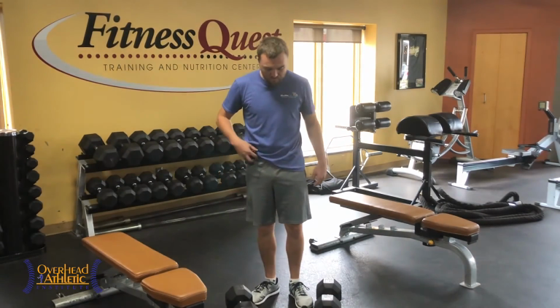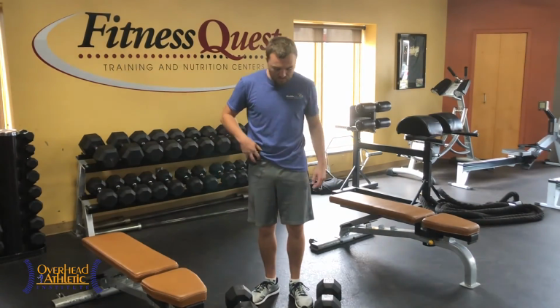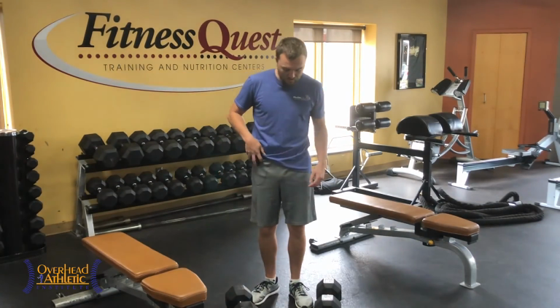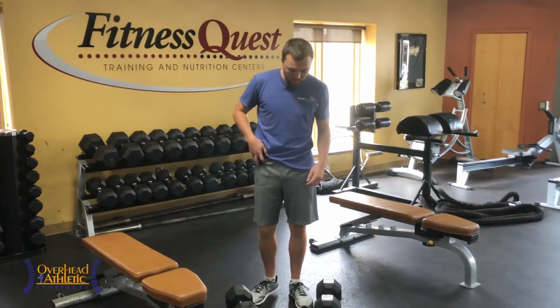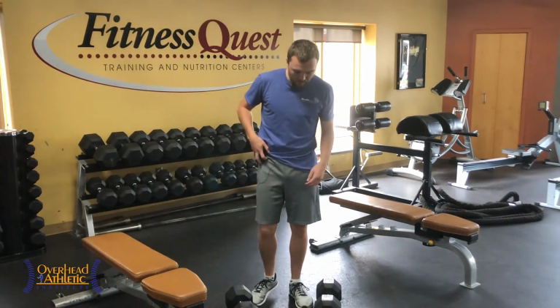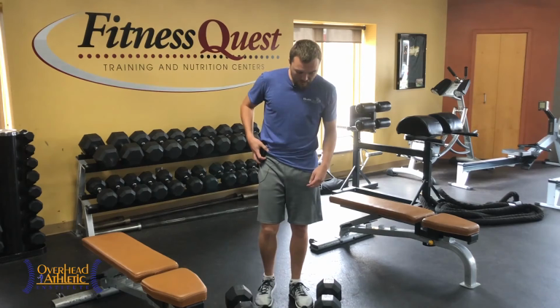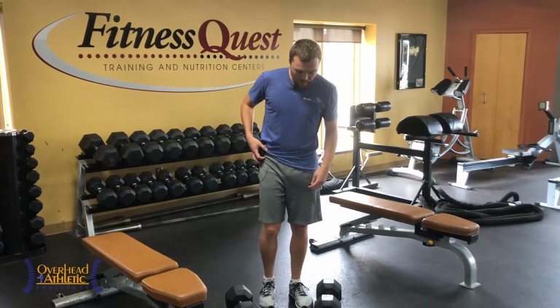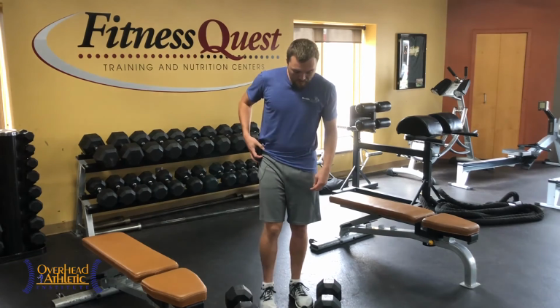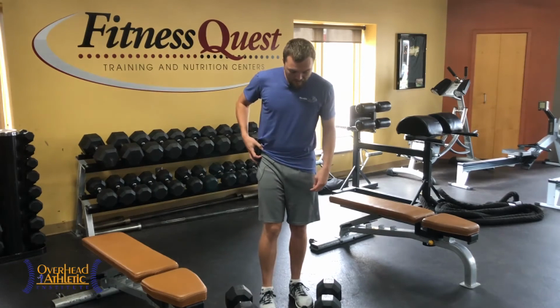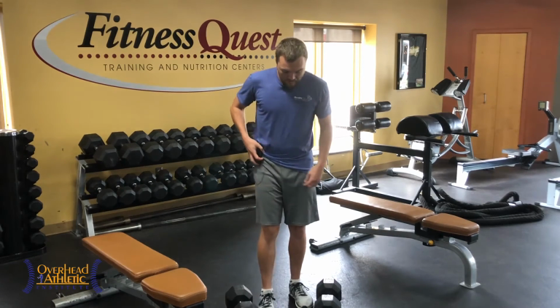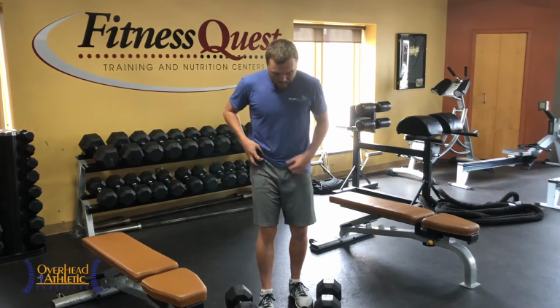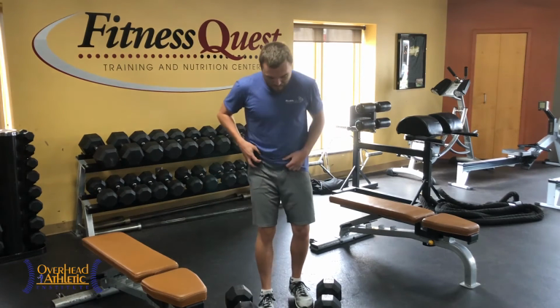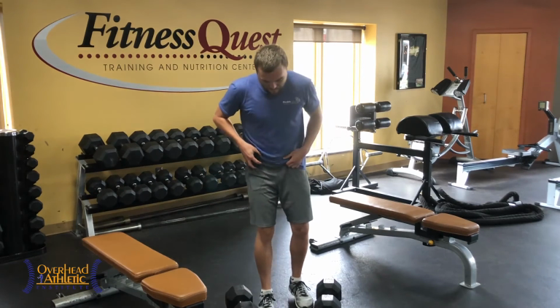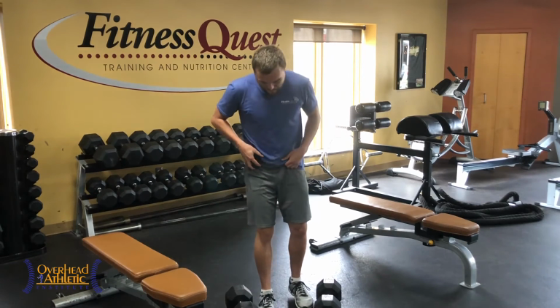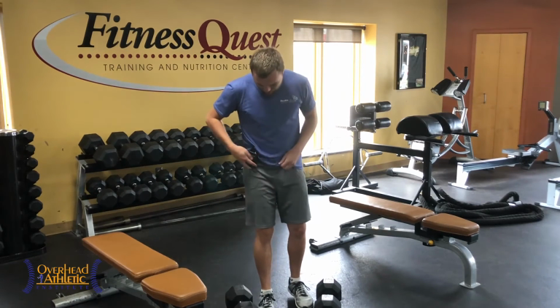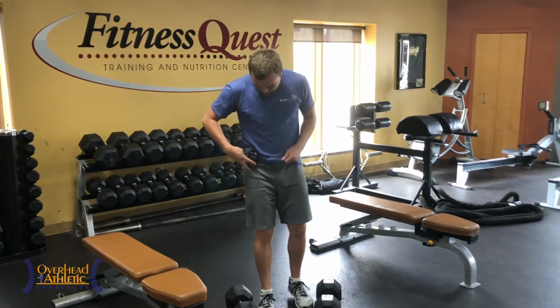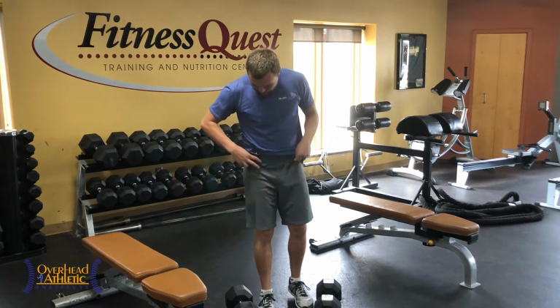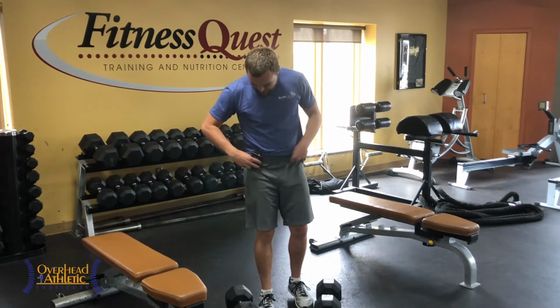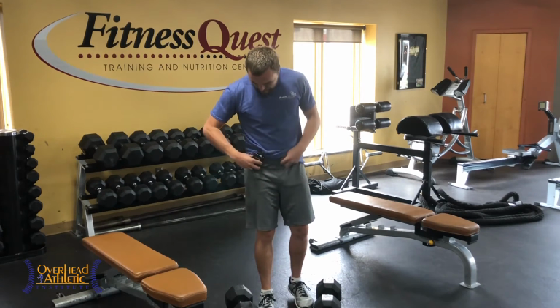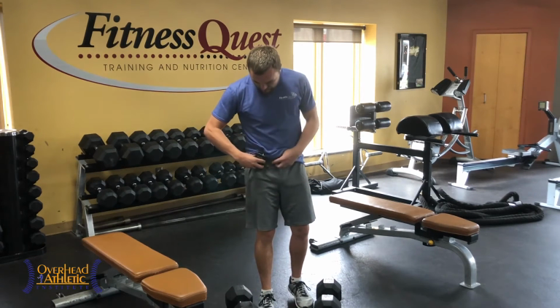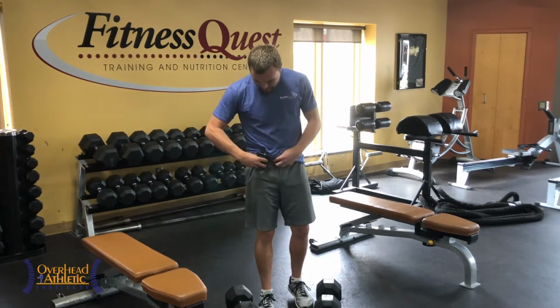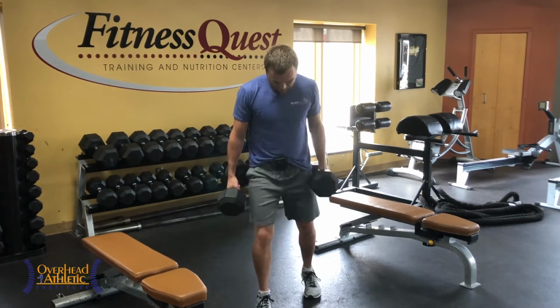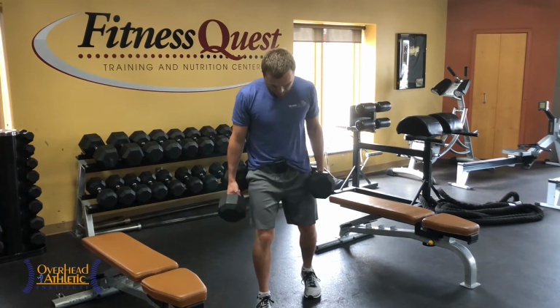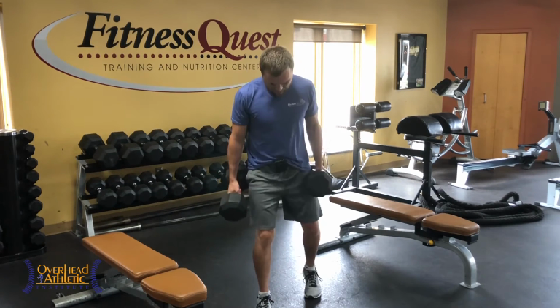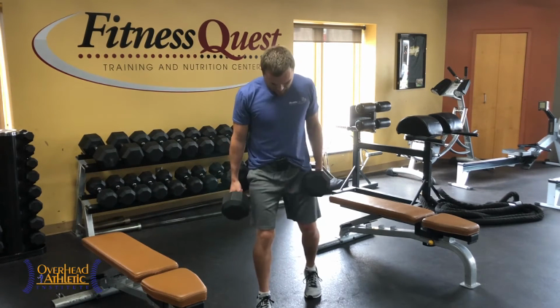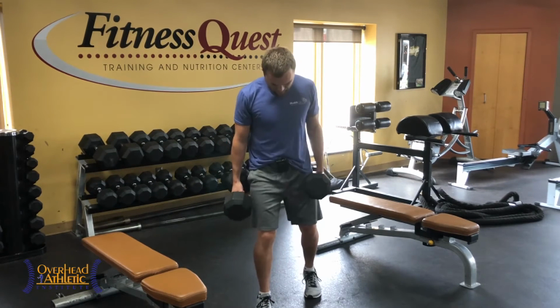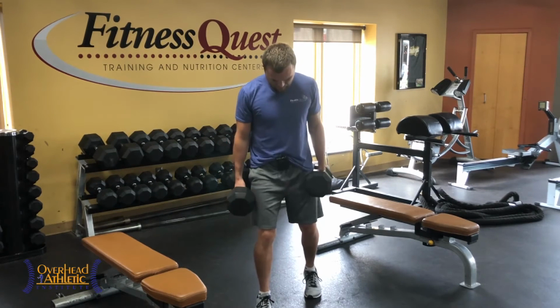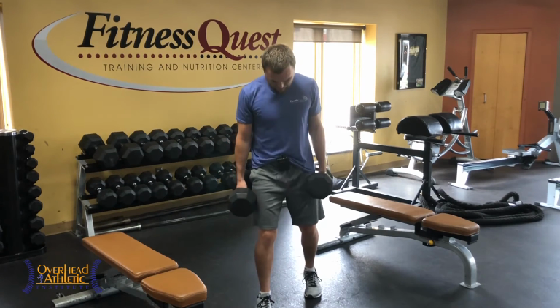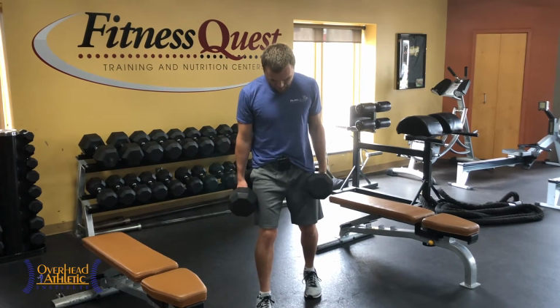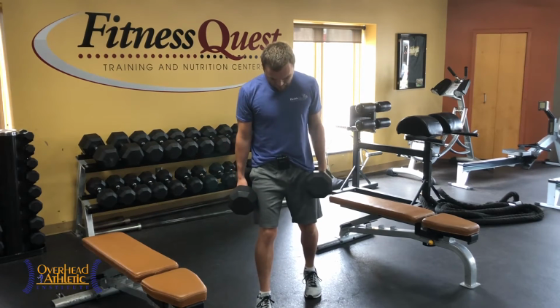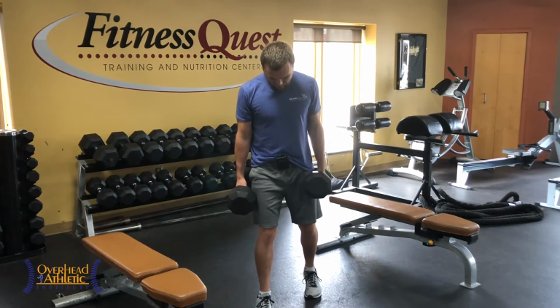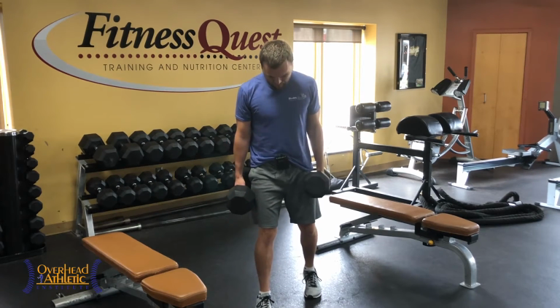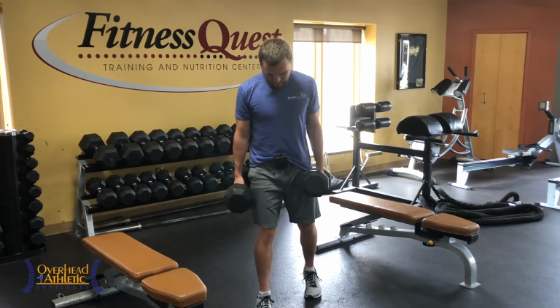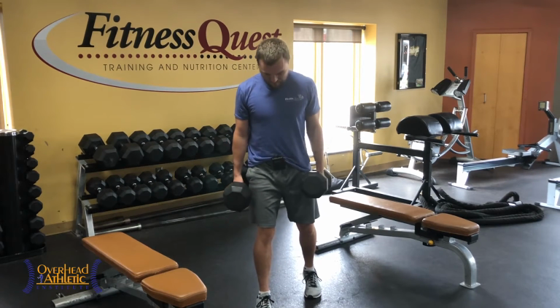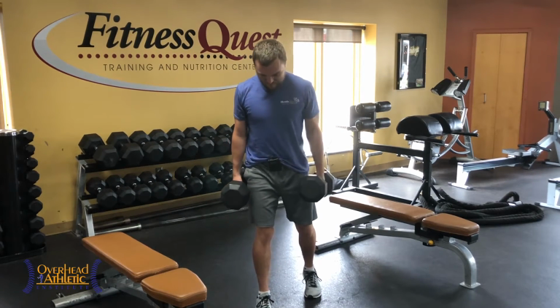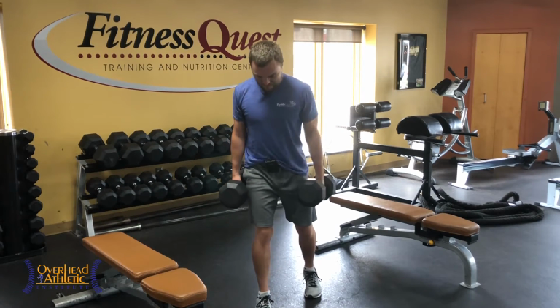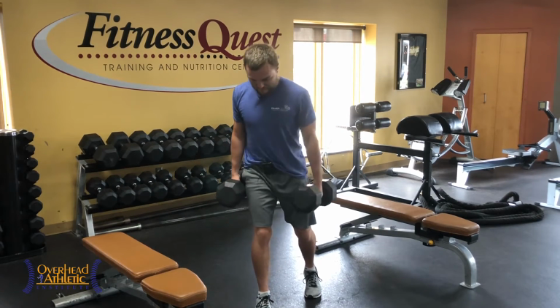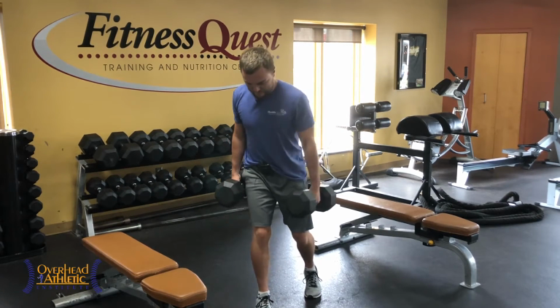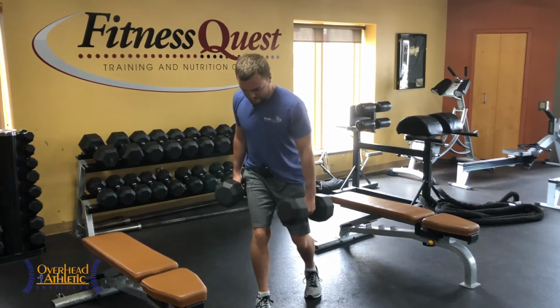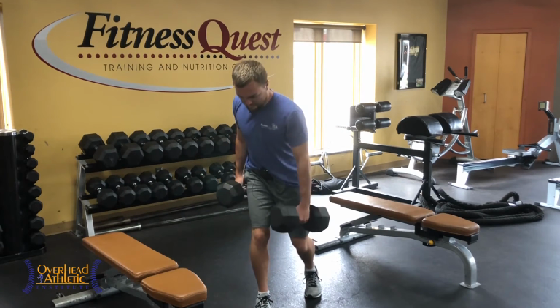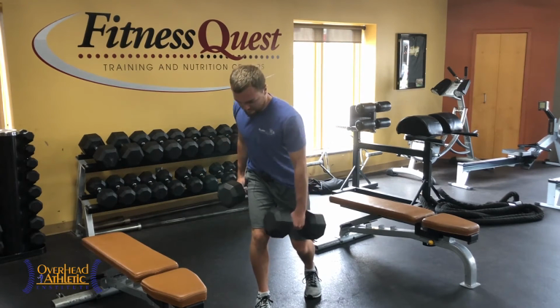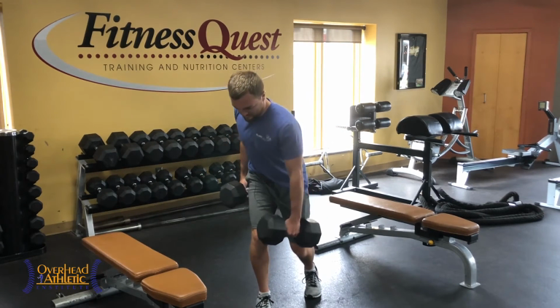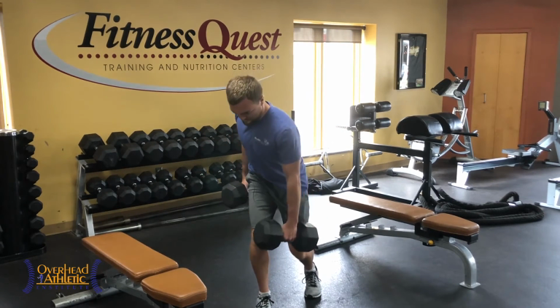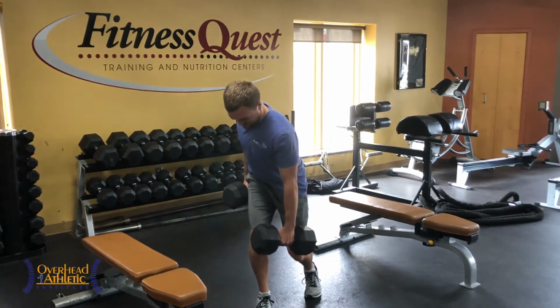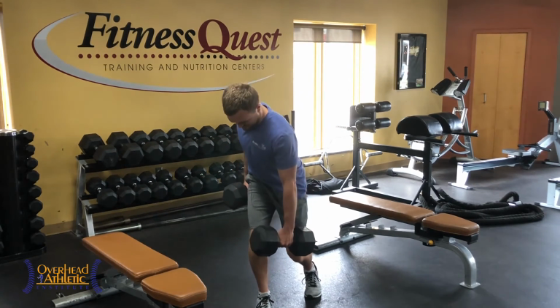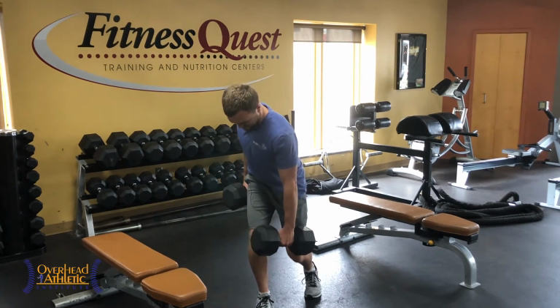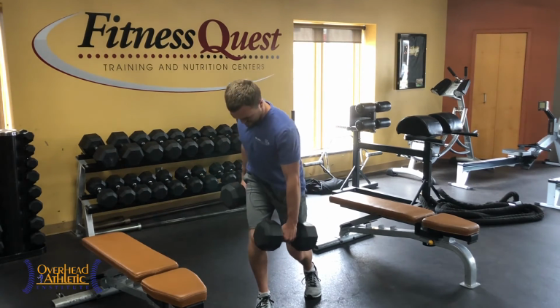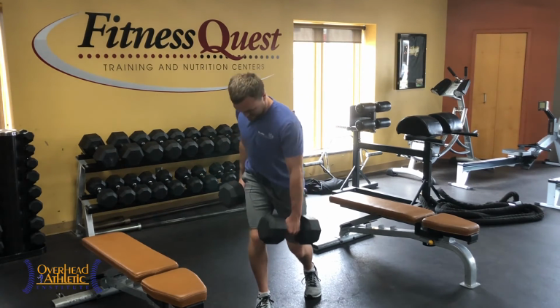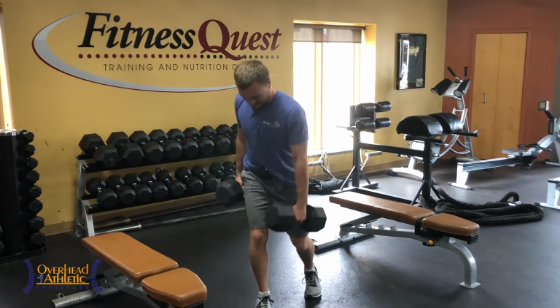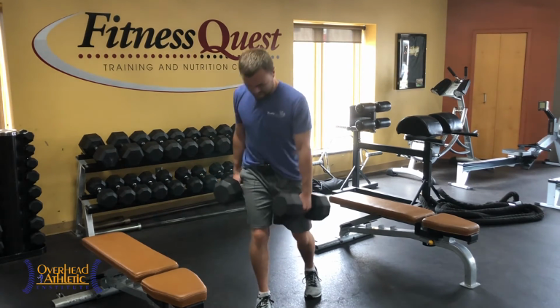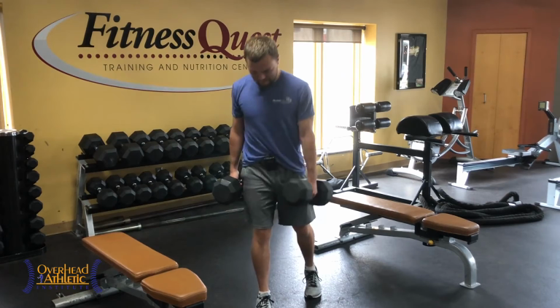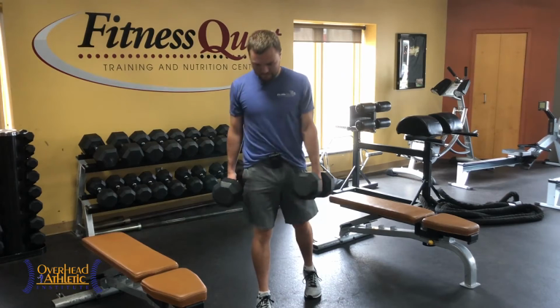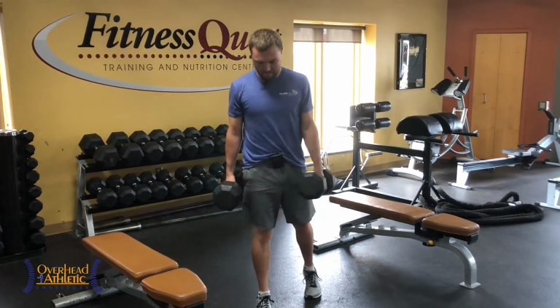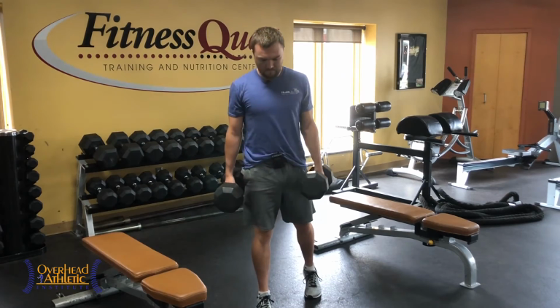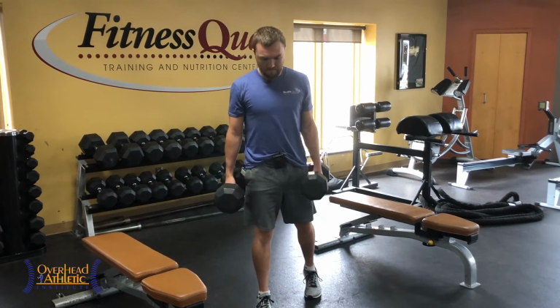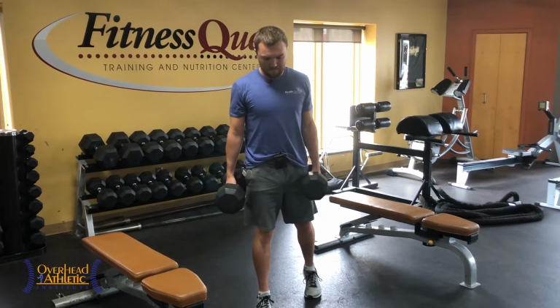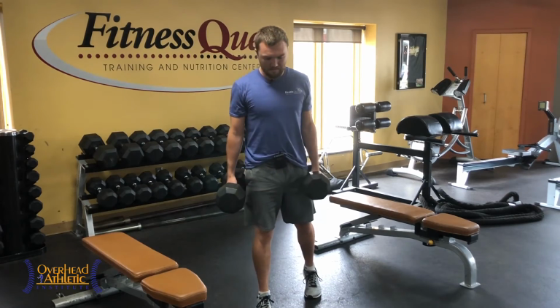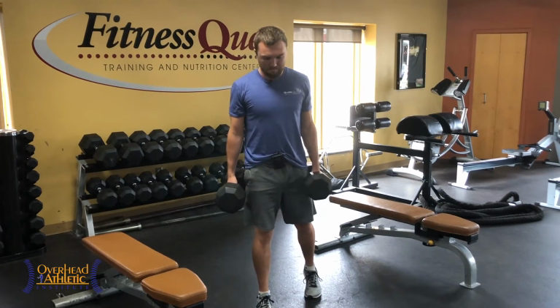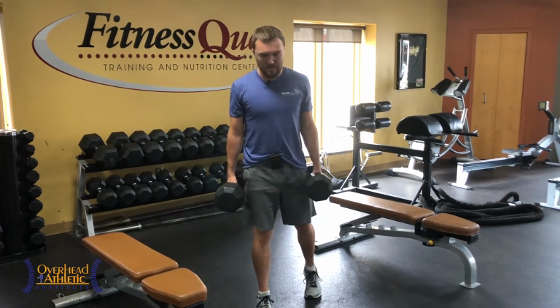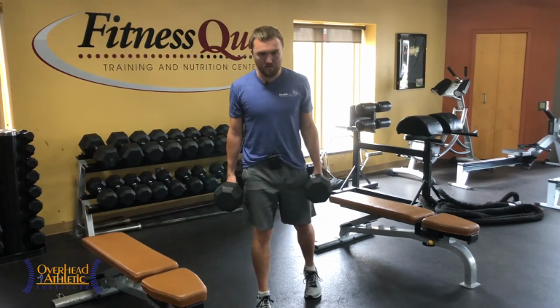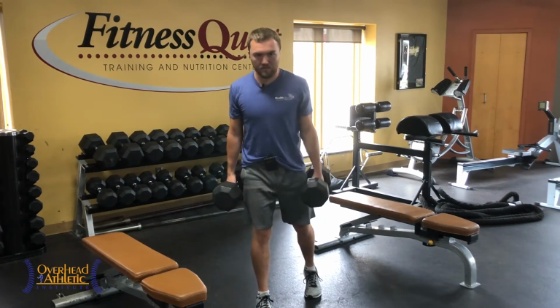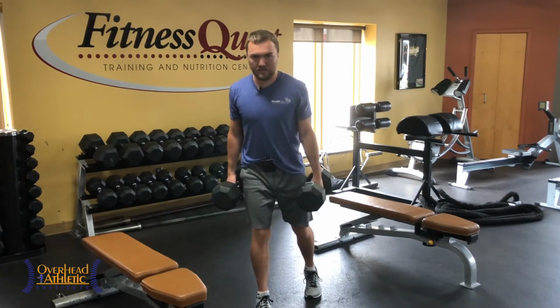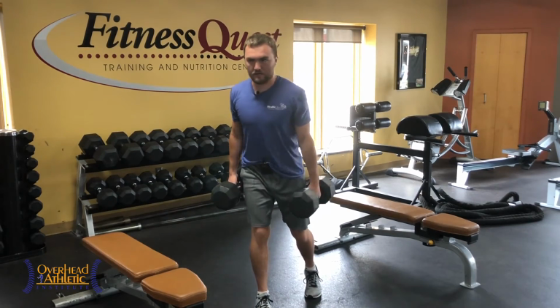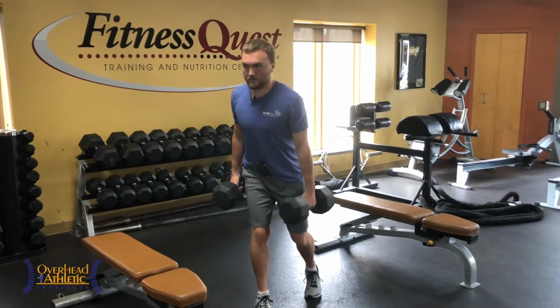Let me show you the other leg. Nice little split stance — rotate in, power out.